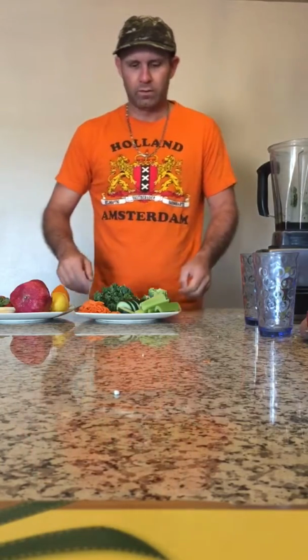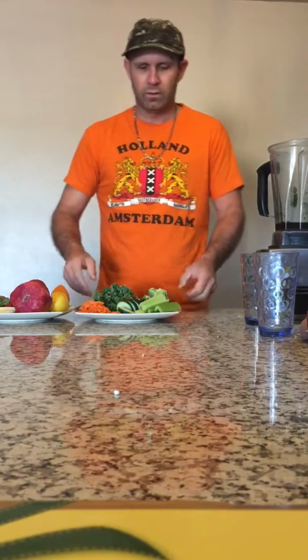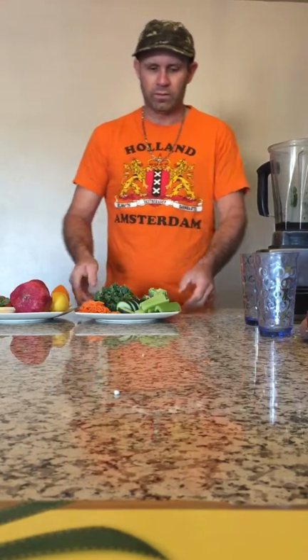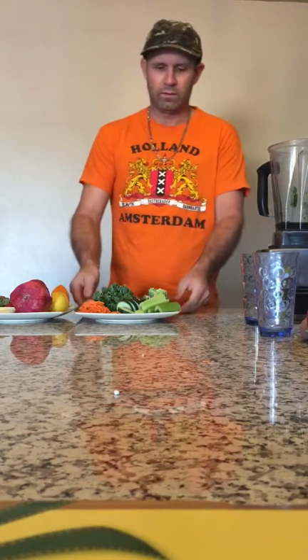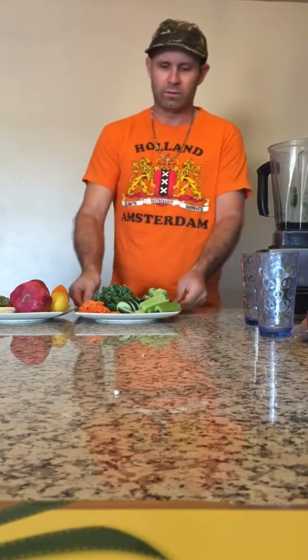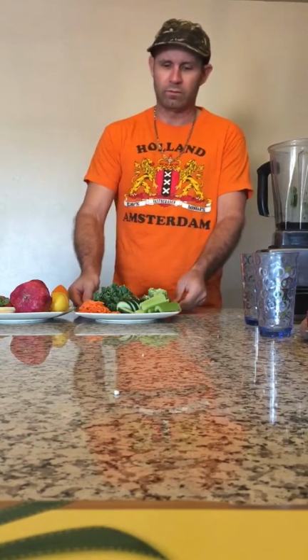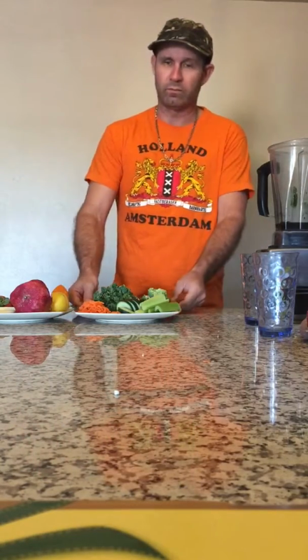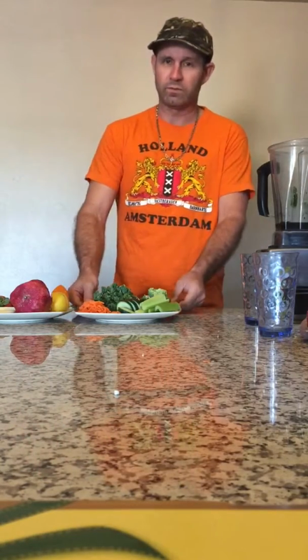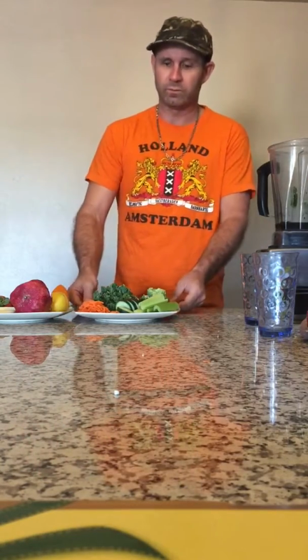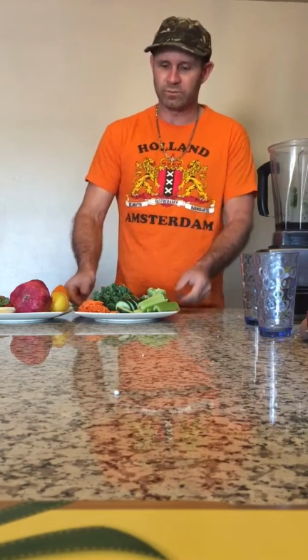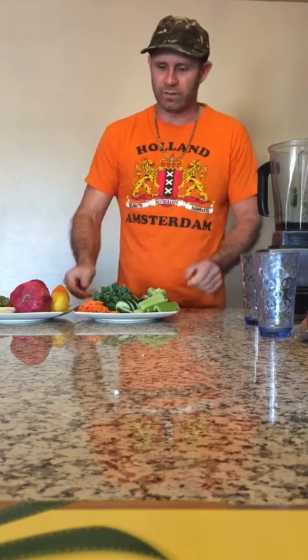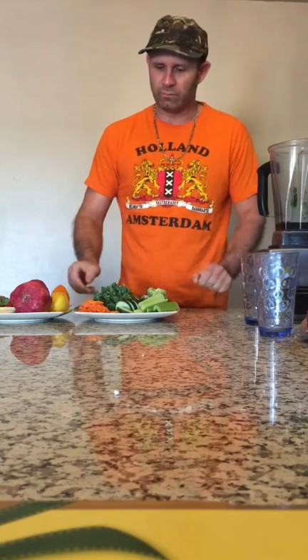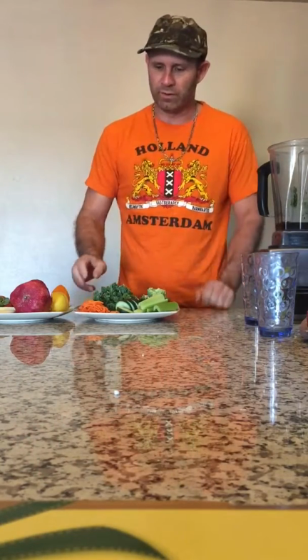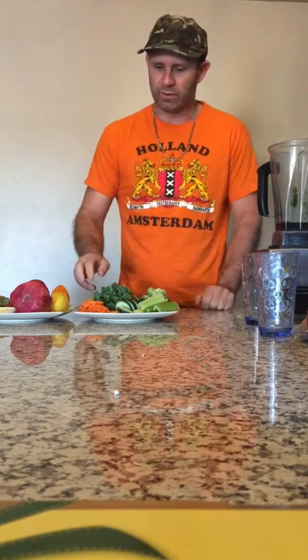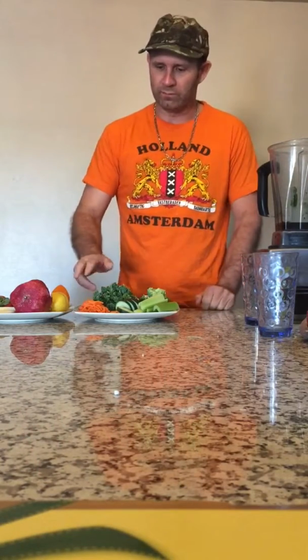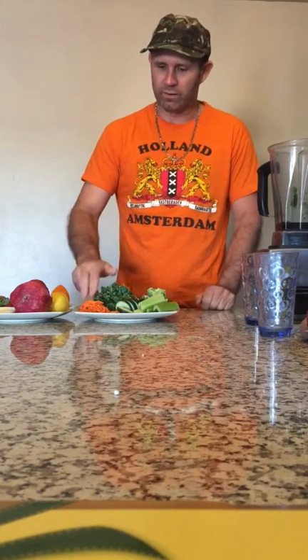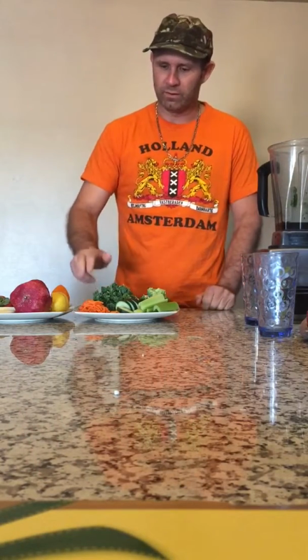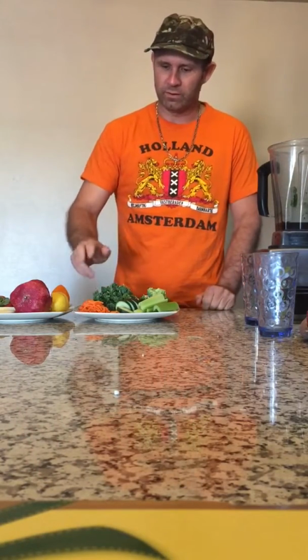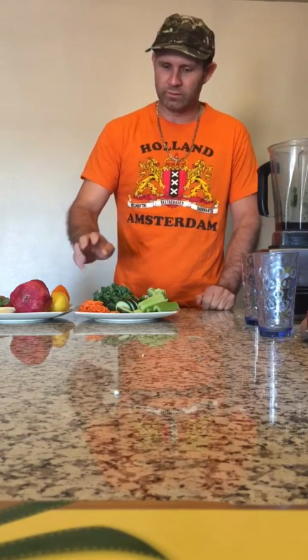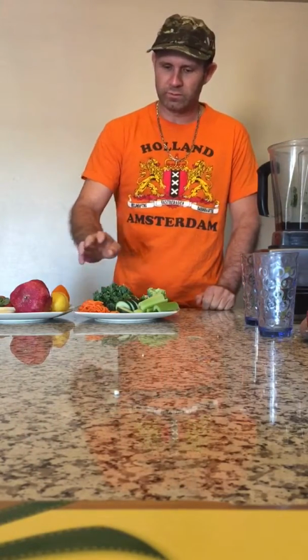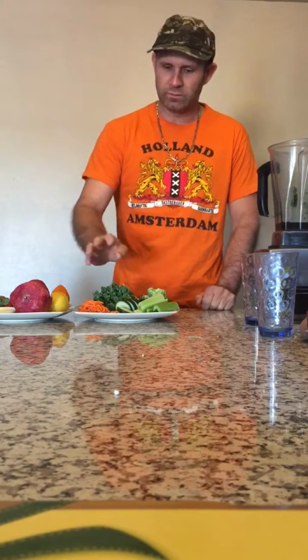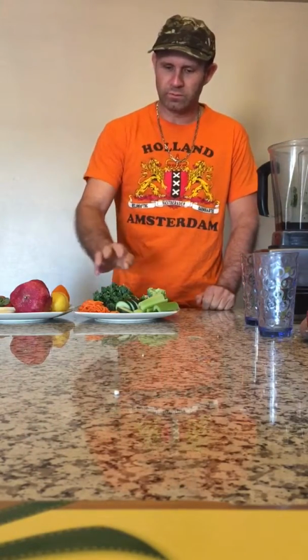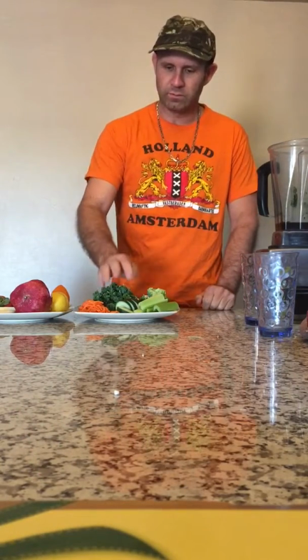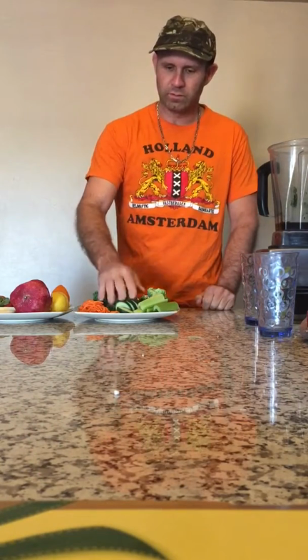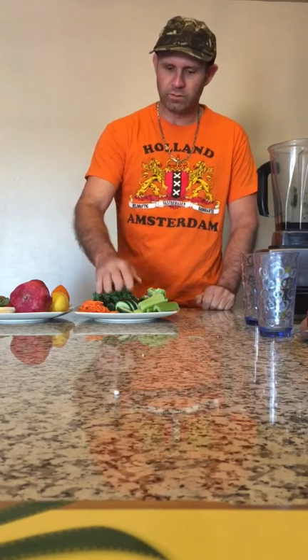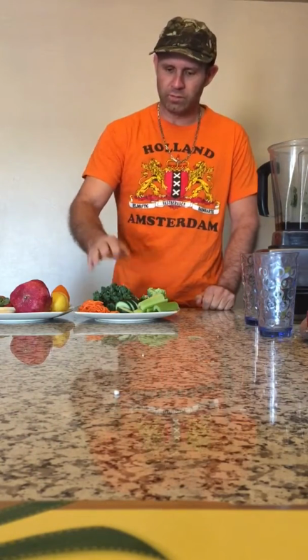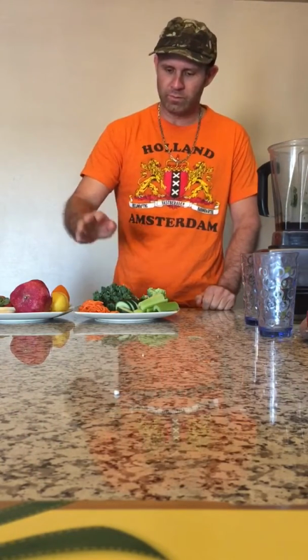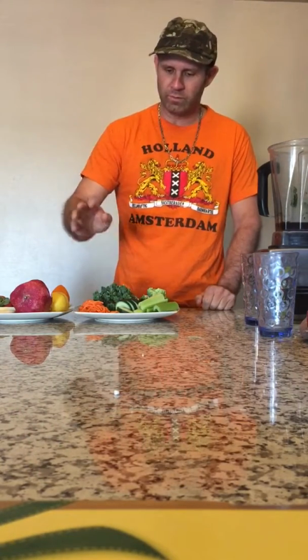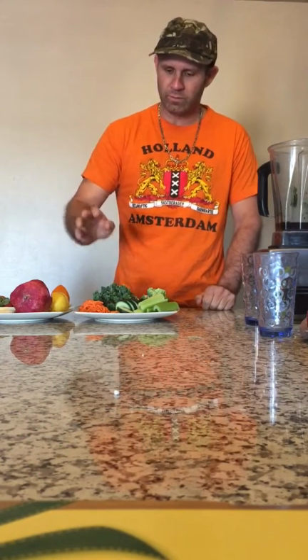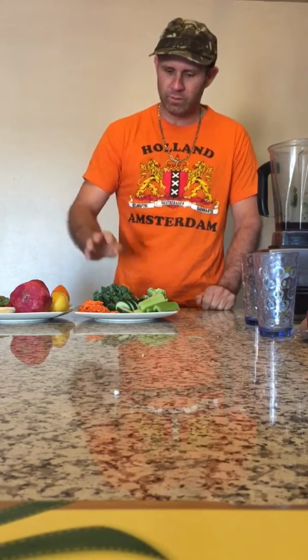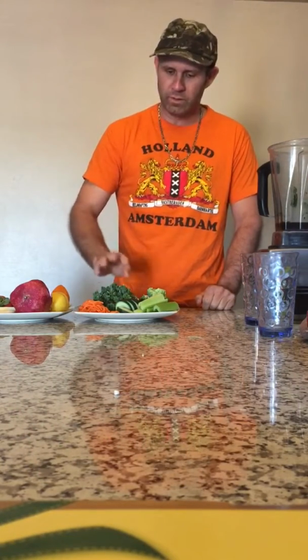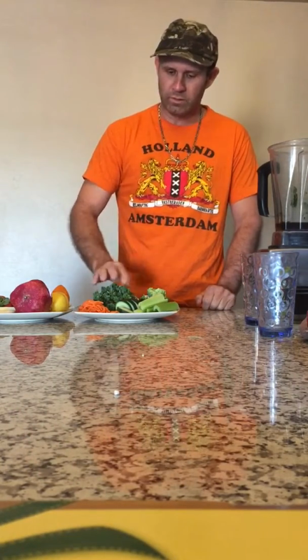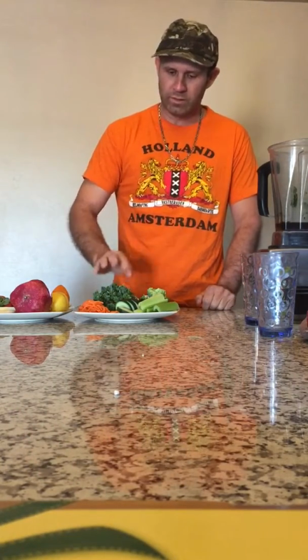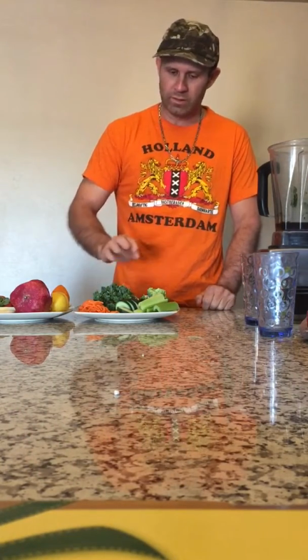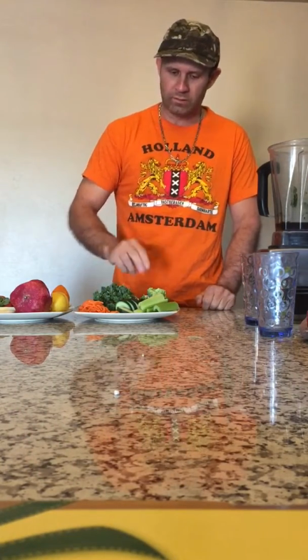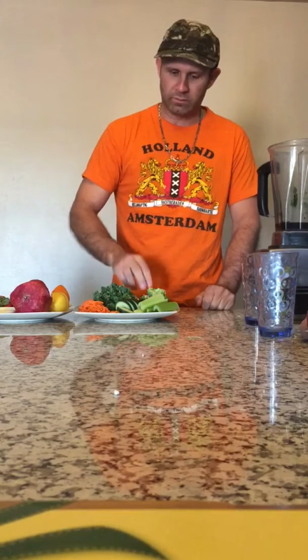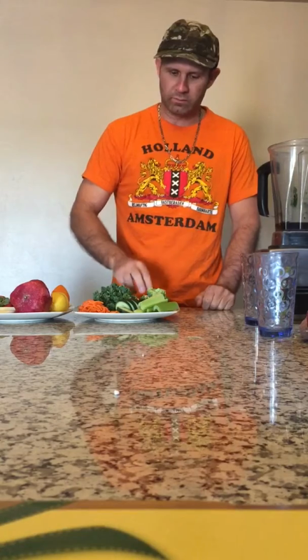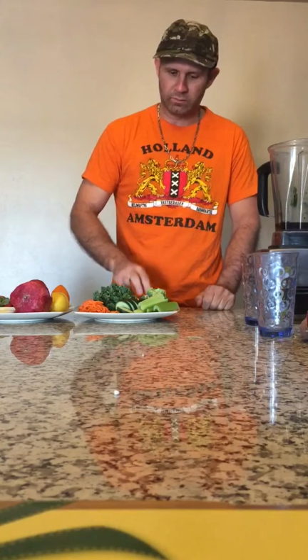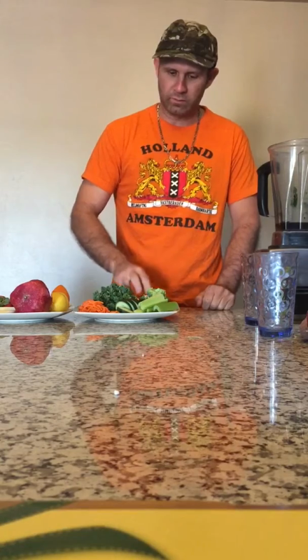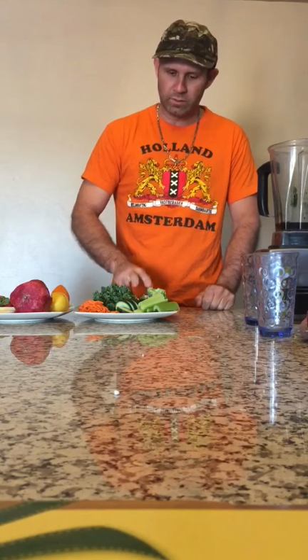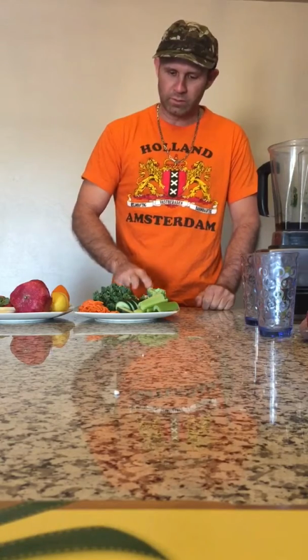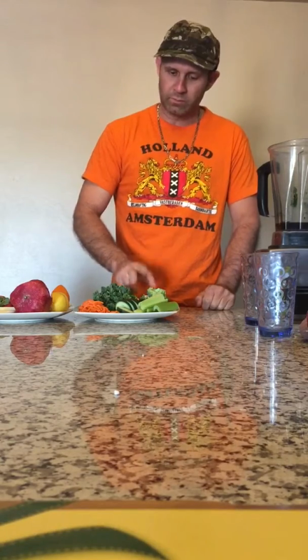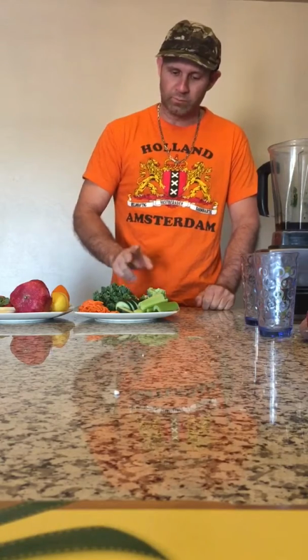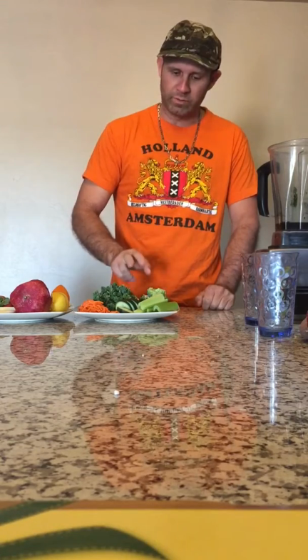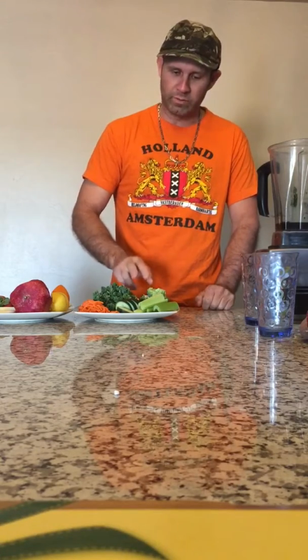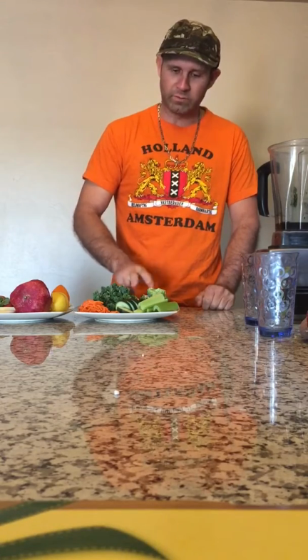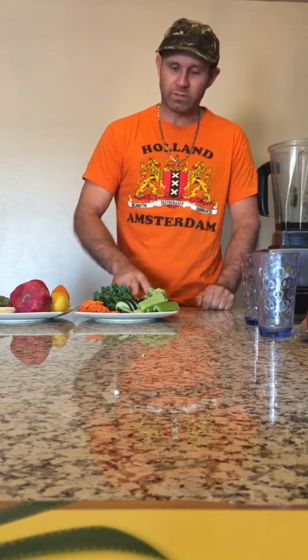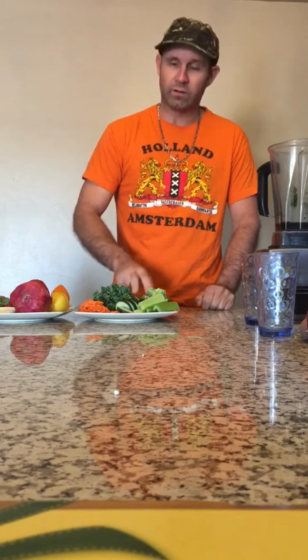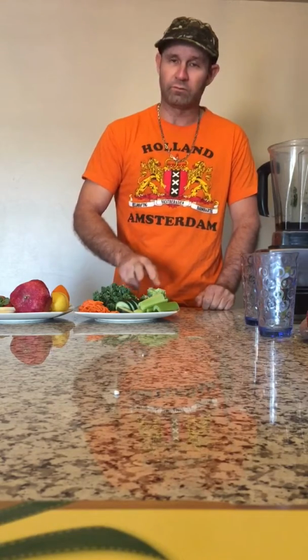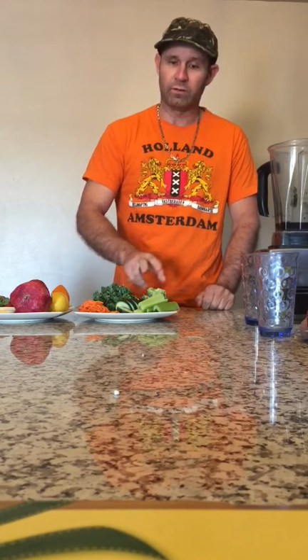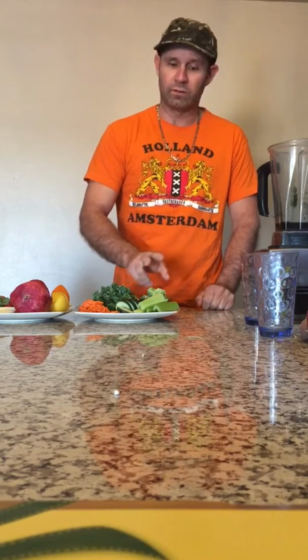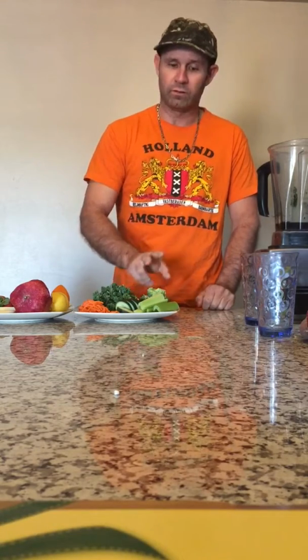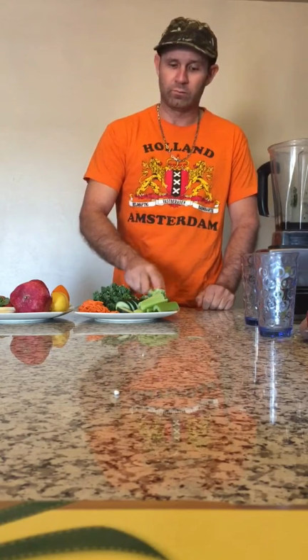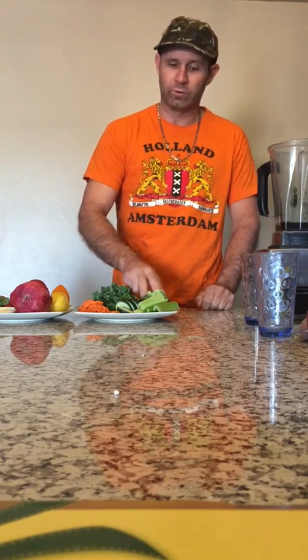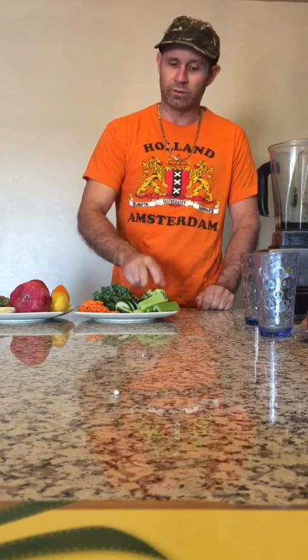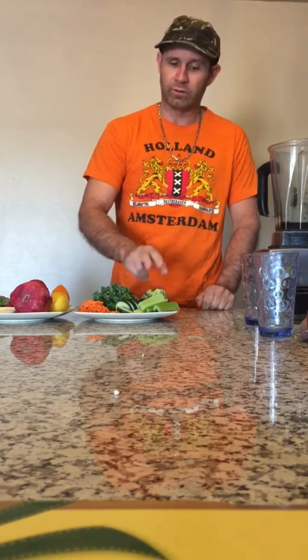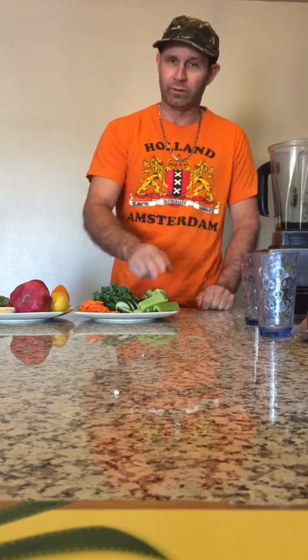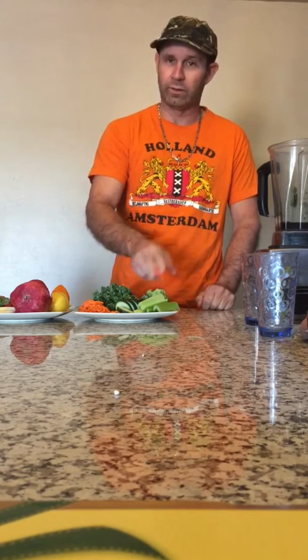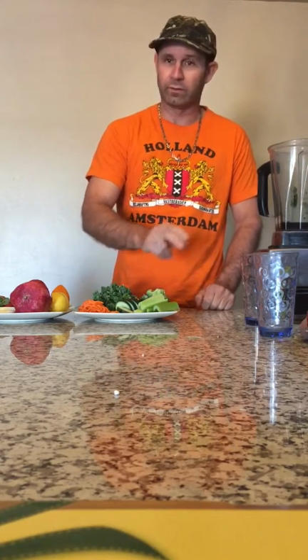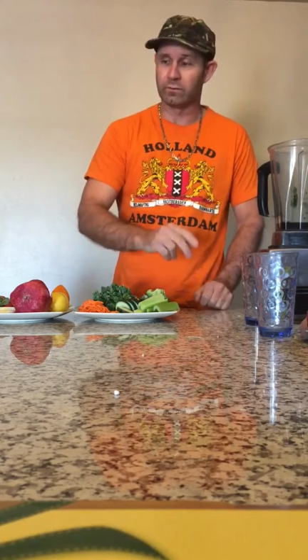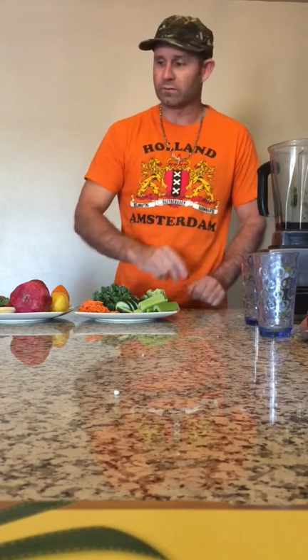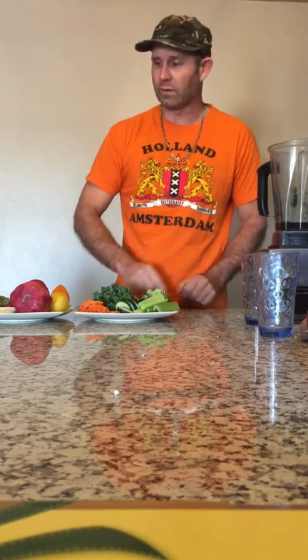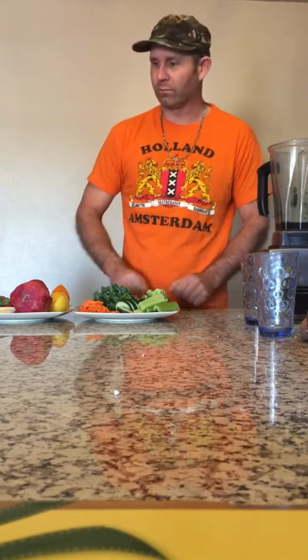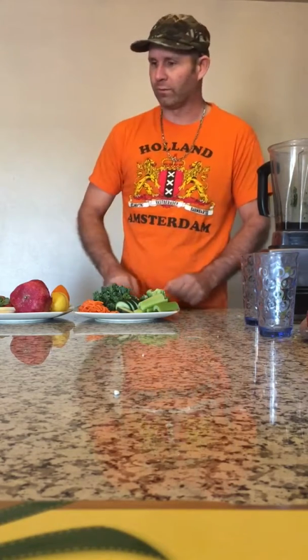And then on the vegetable side we have carrots, cucumber, kale, green peas, cauliflower, broccoli, and celery.